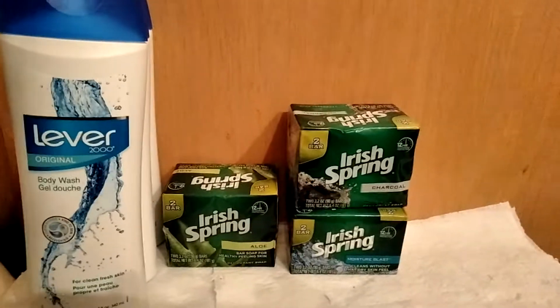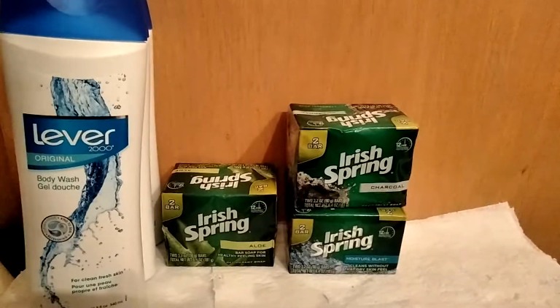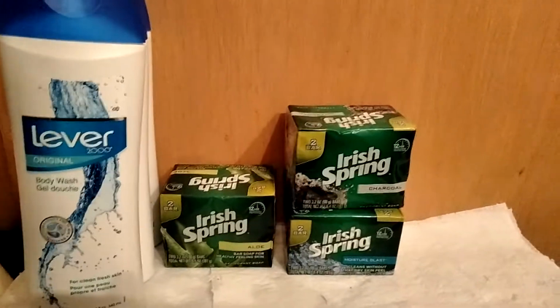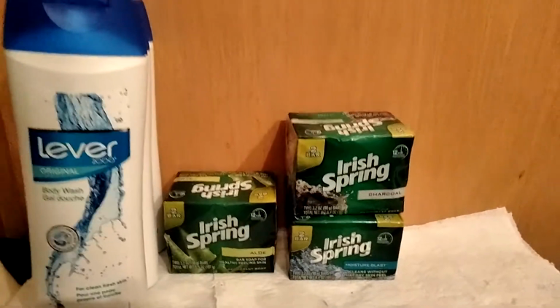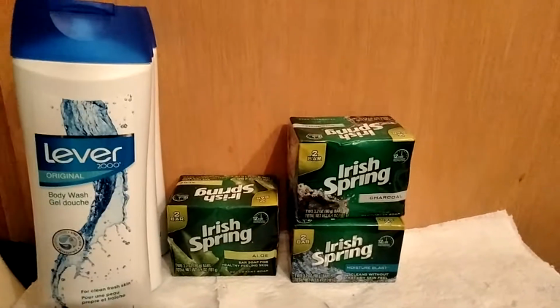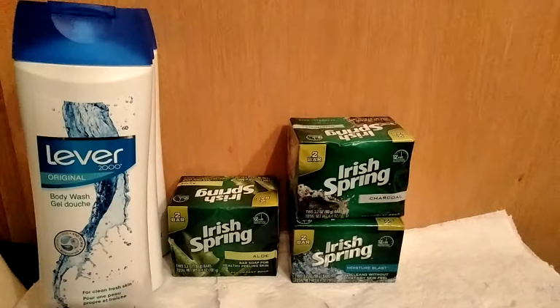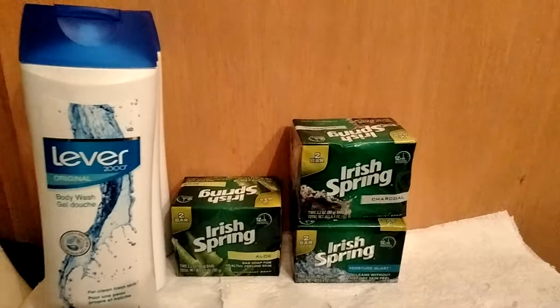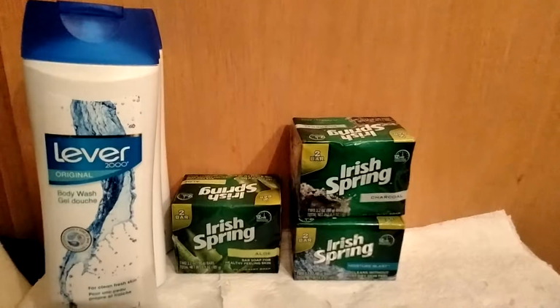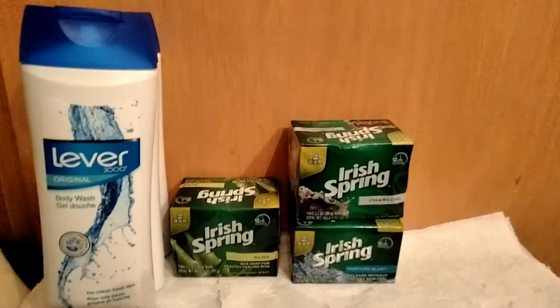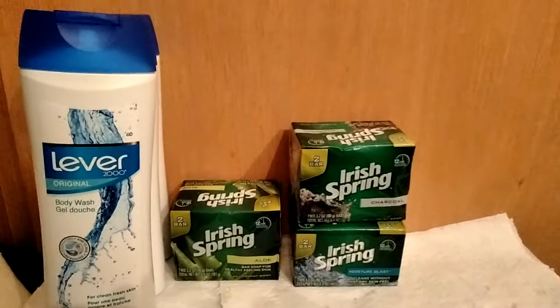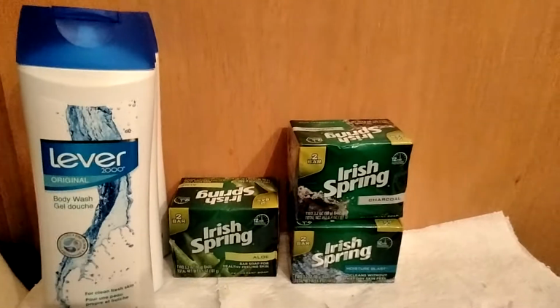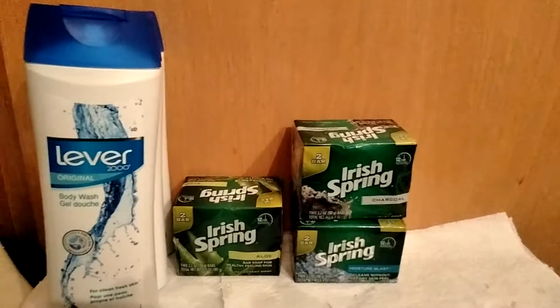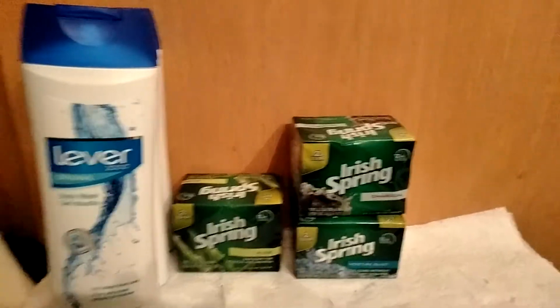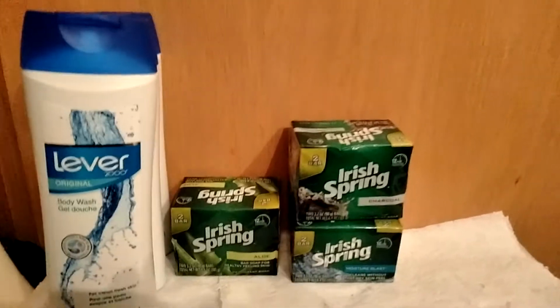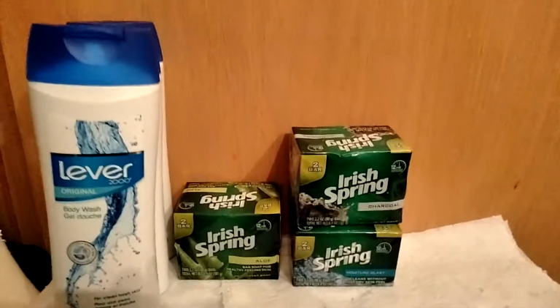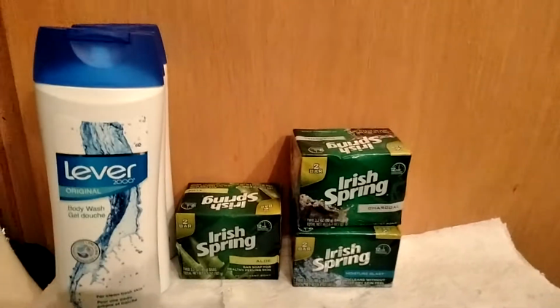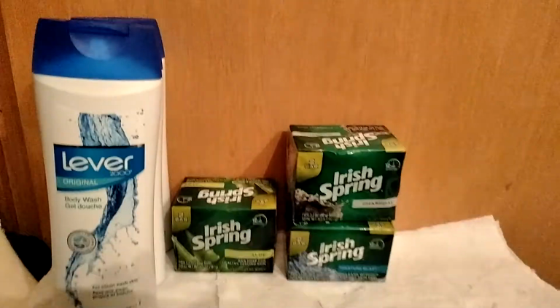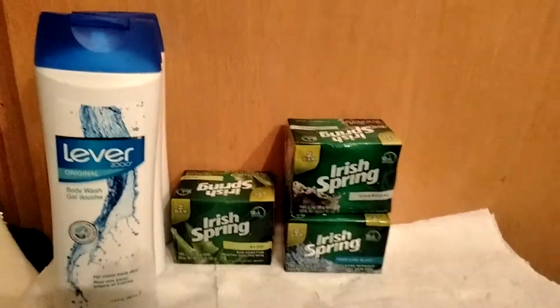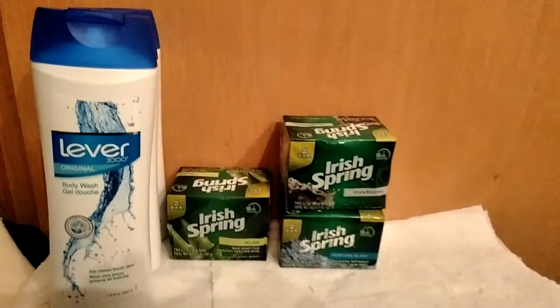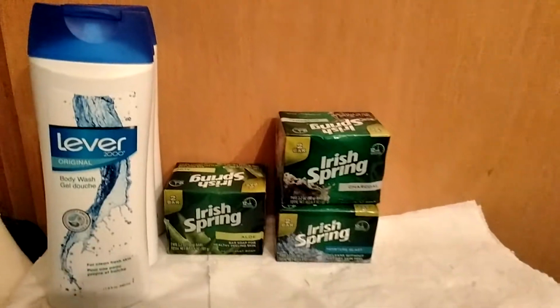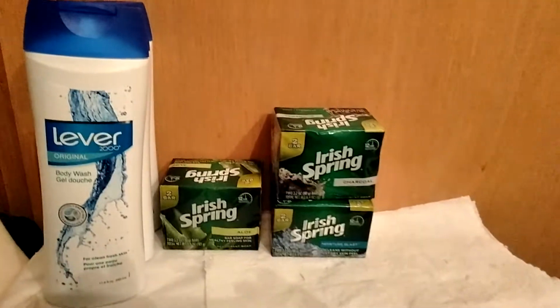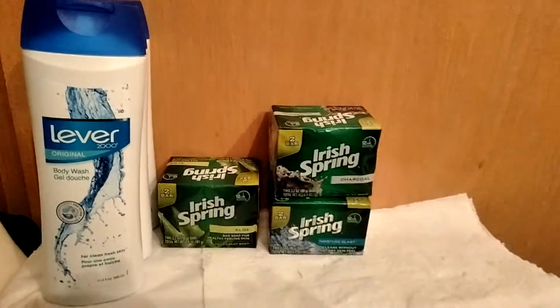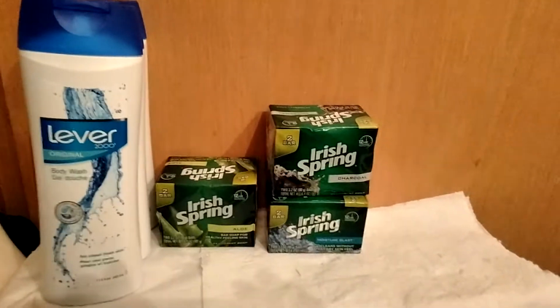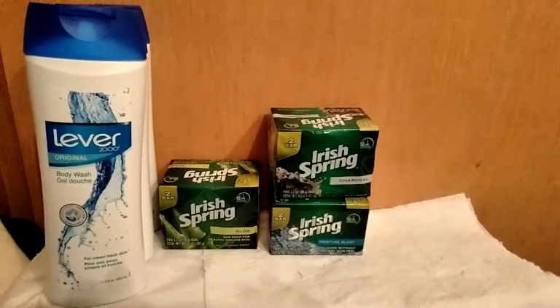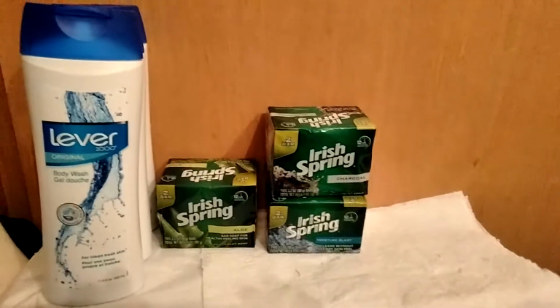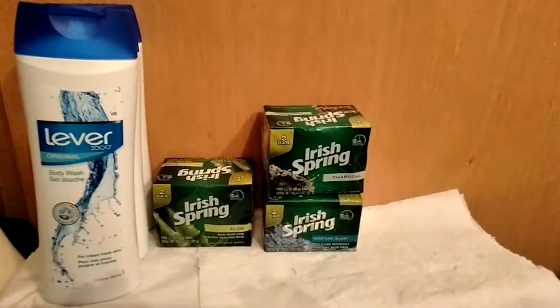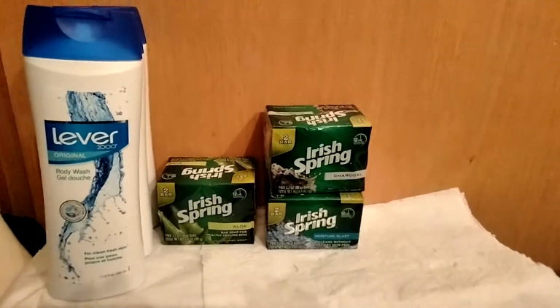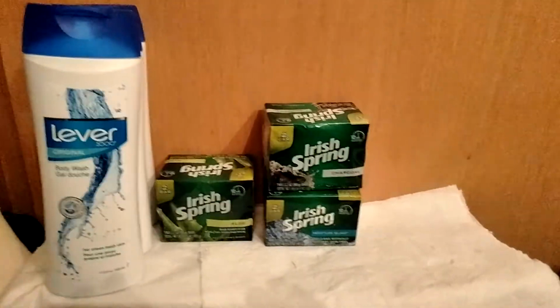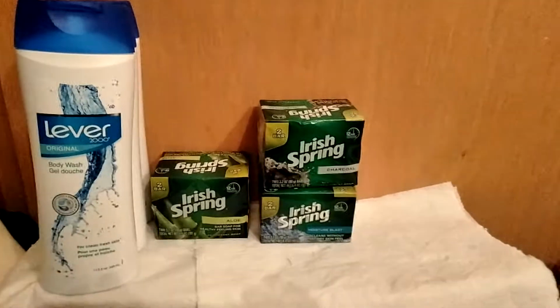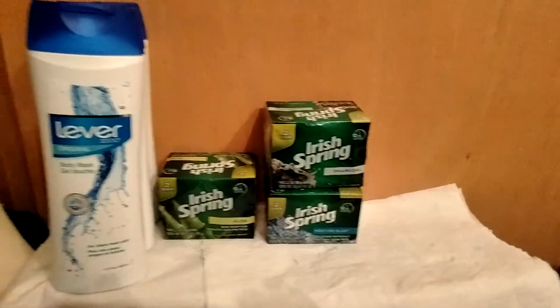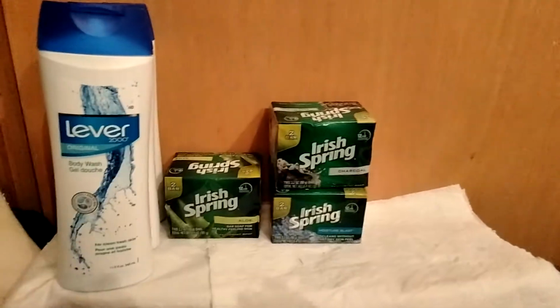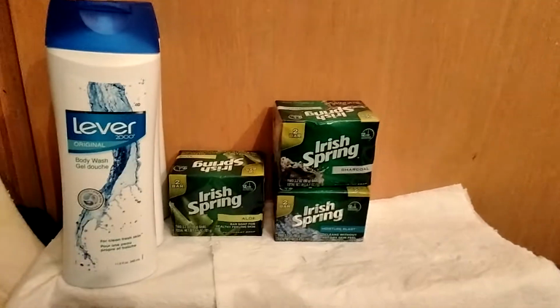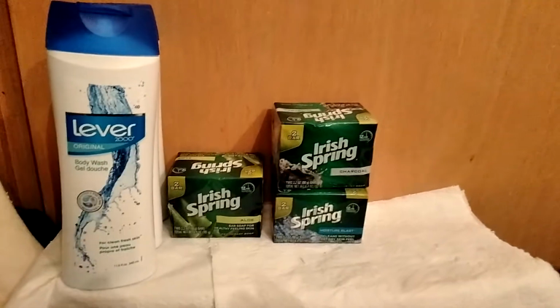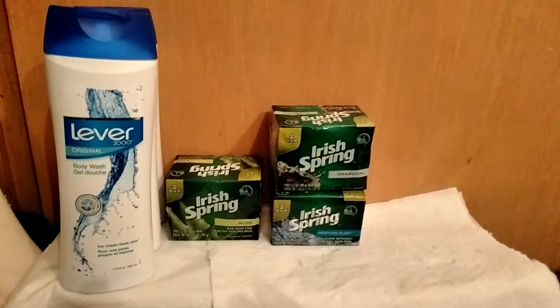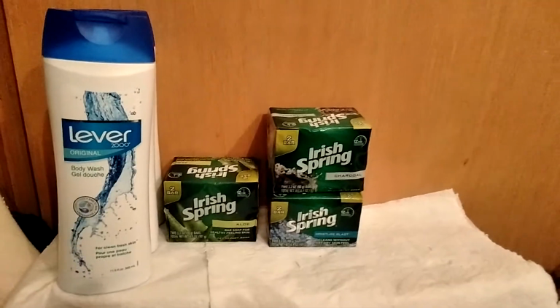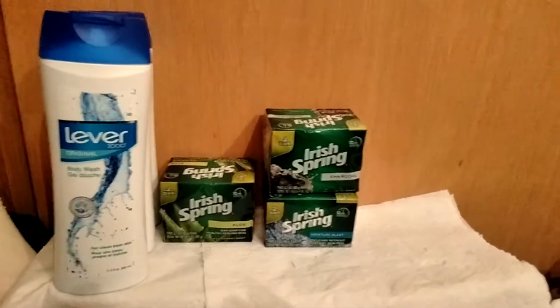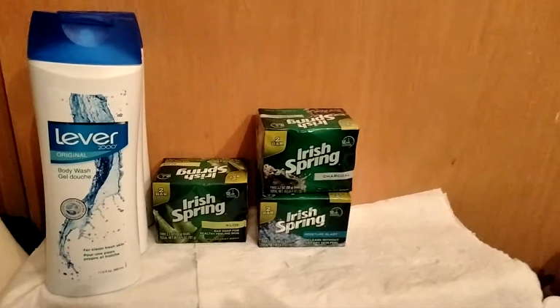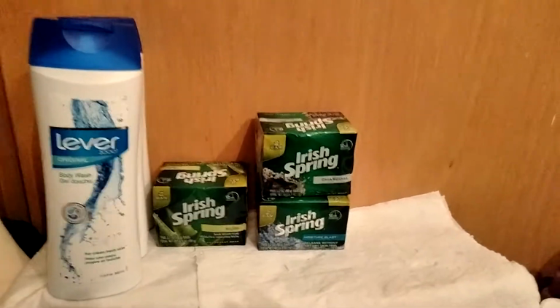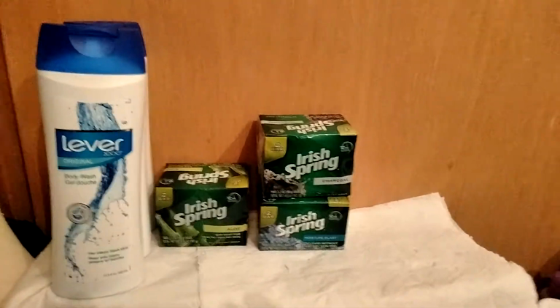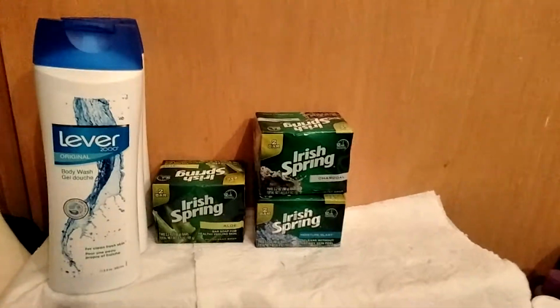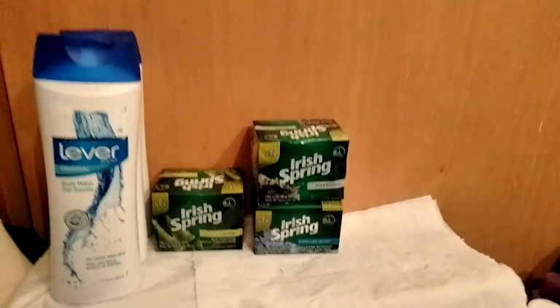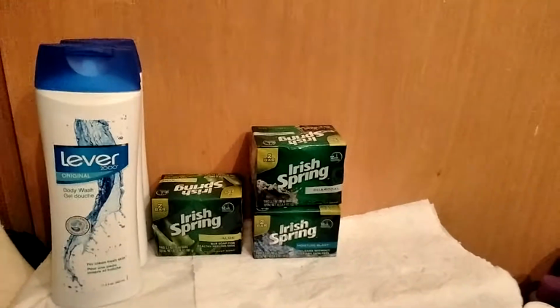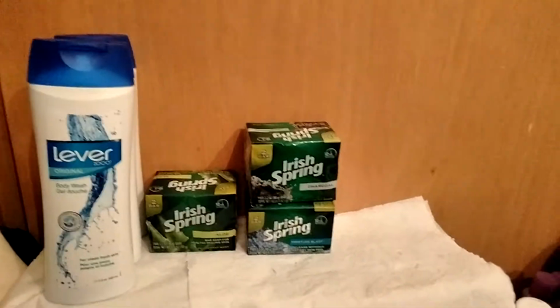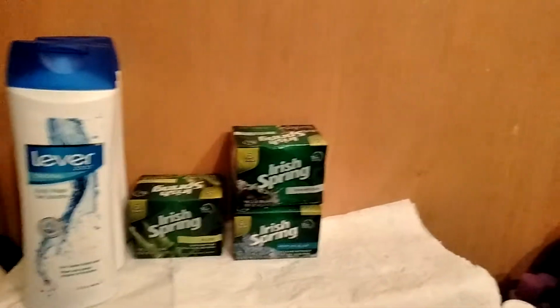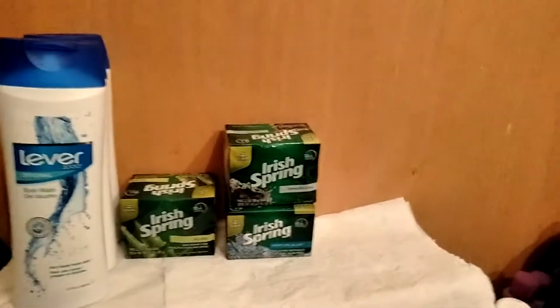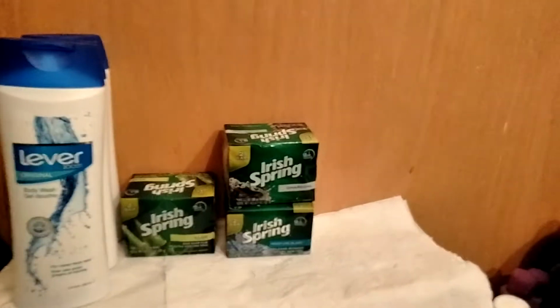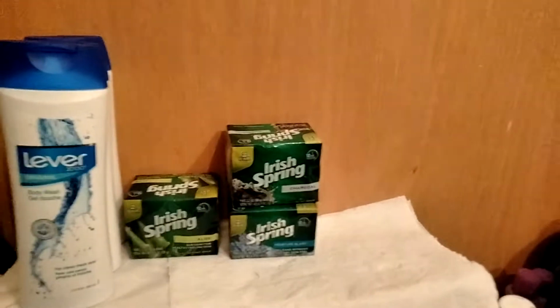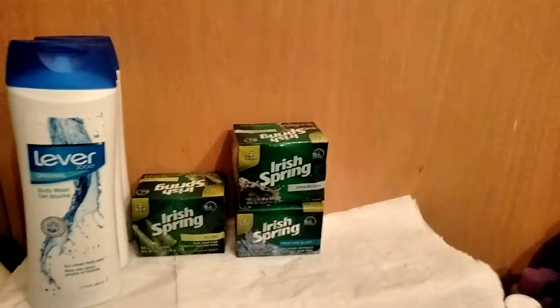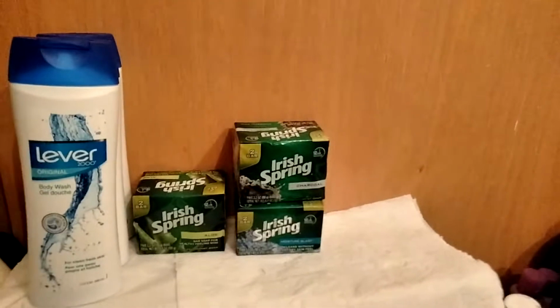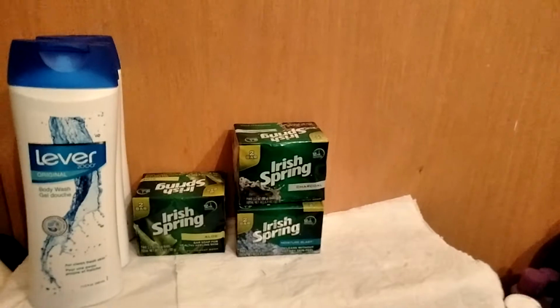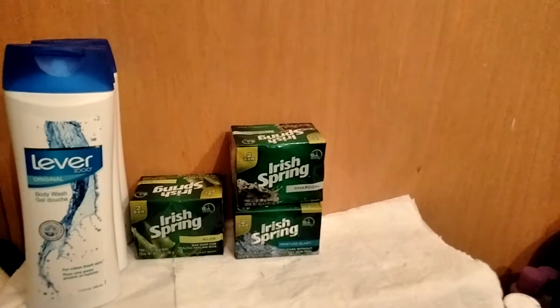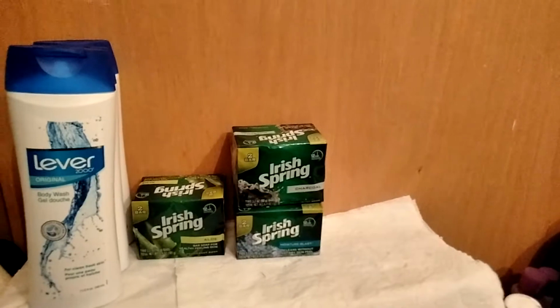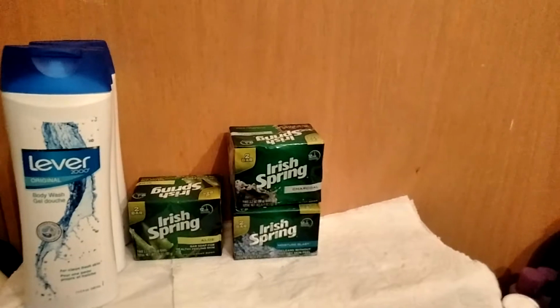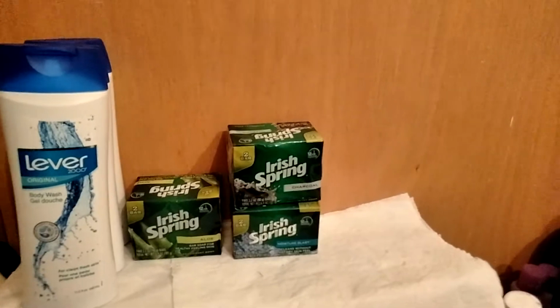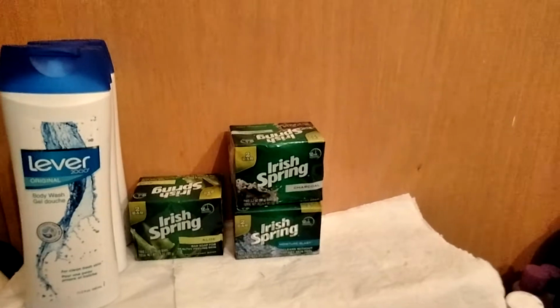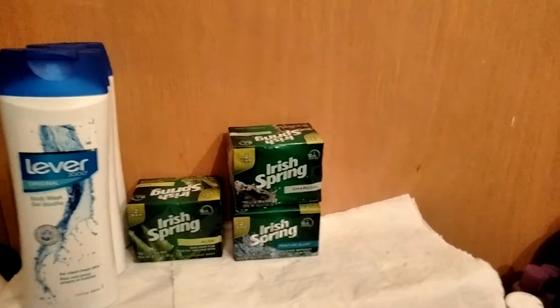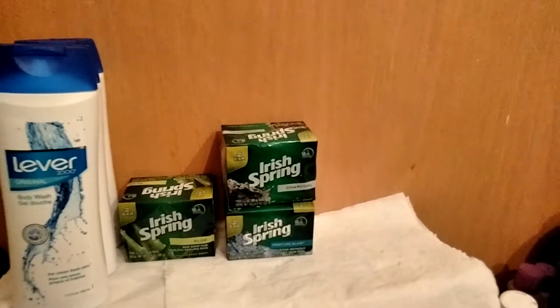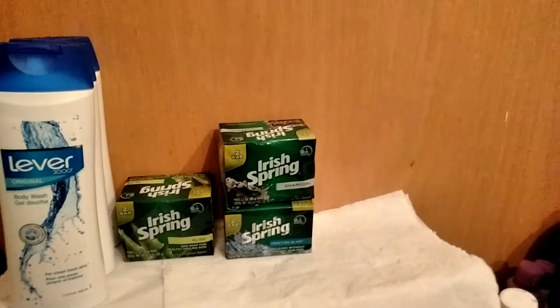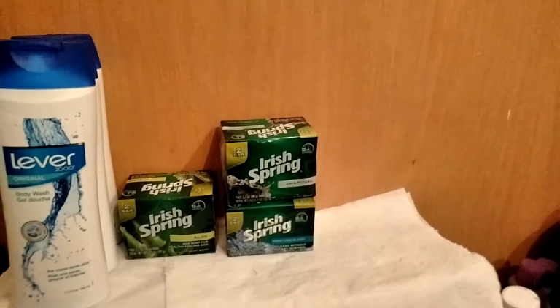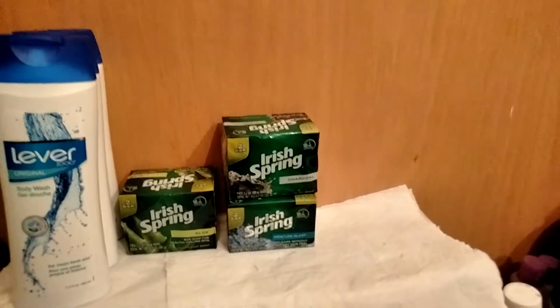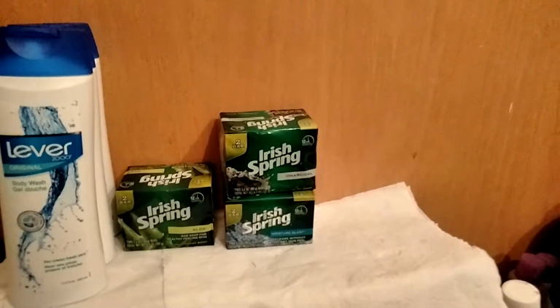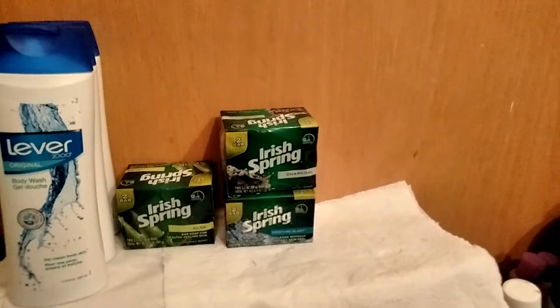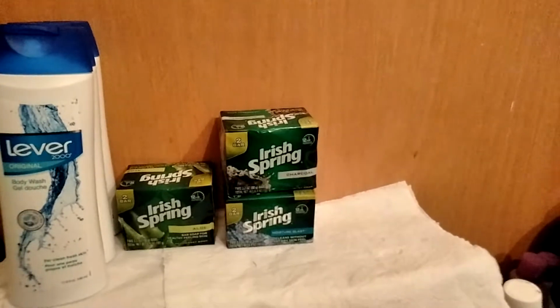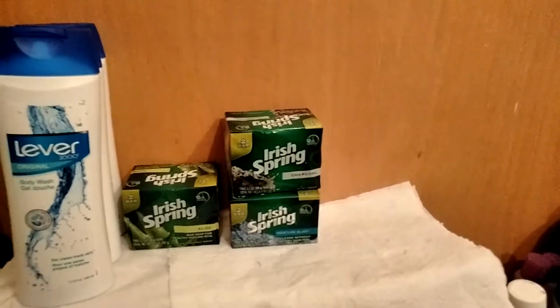And today I'm going to be concentrating on body cleansers — that includes soaps, washes, and things of that nature.